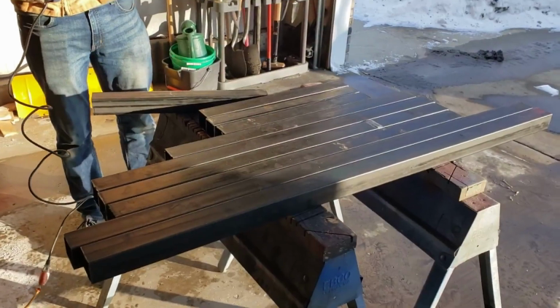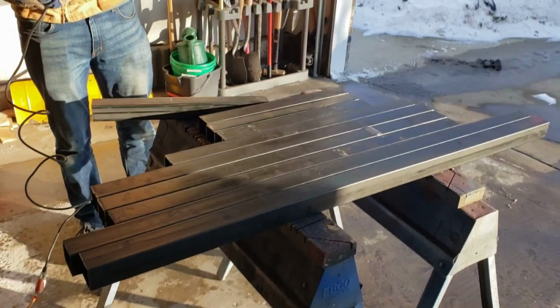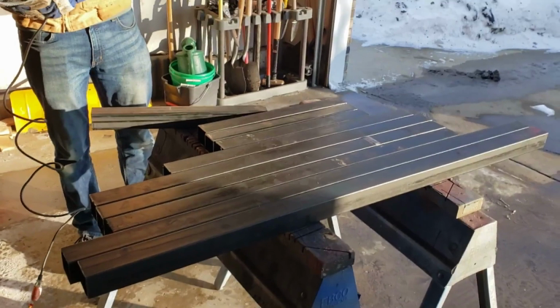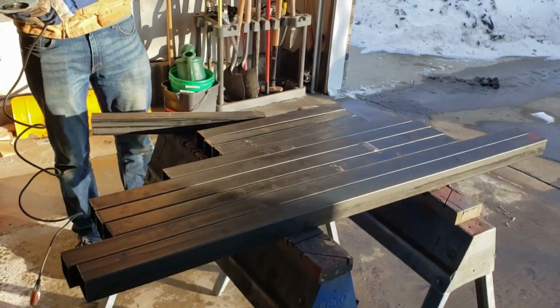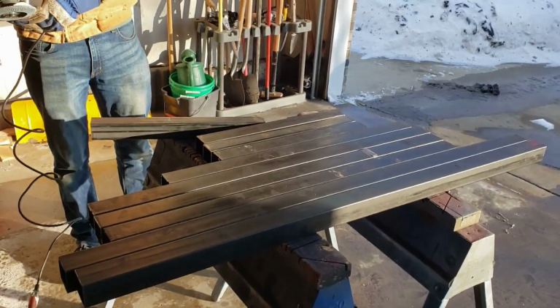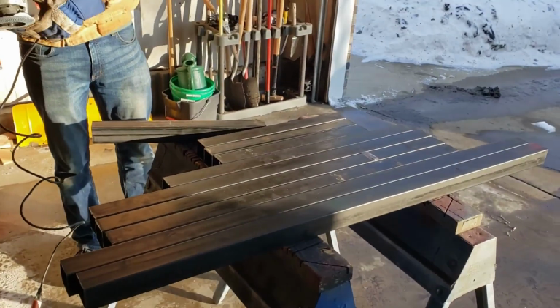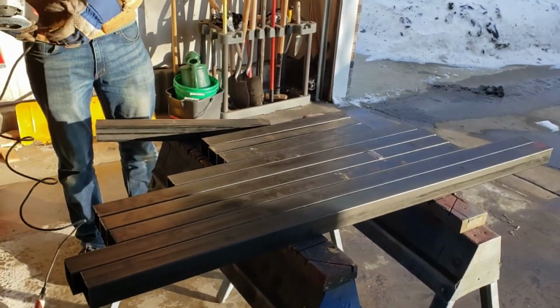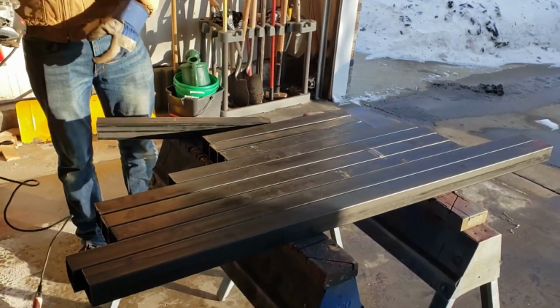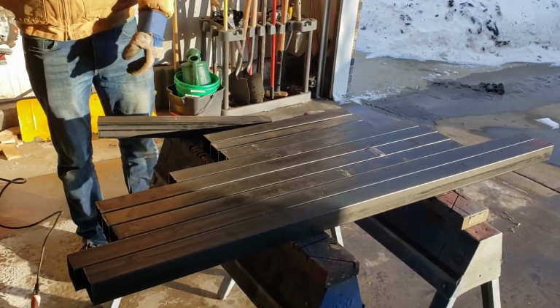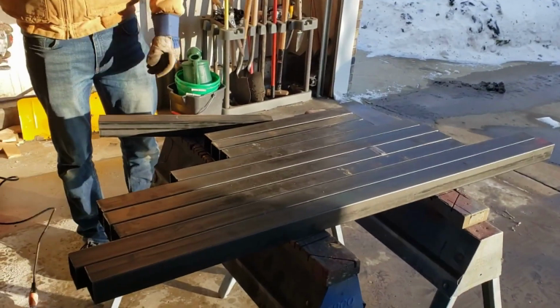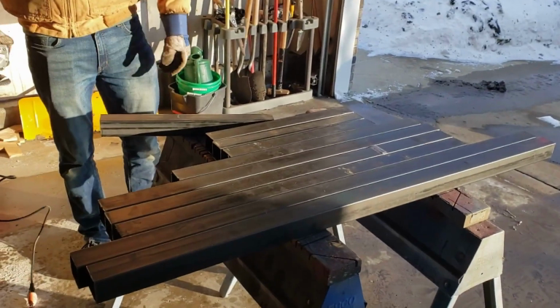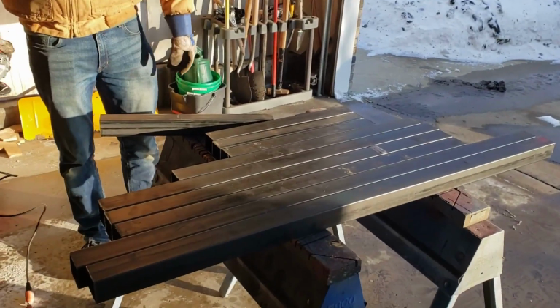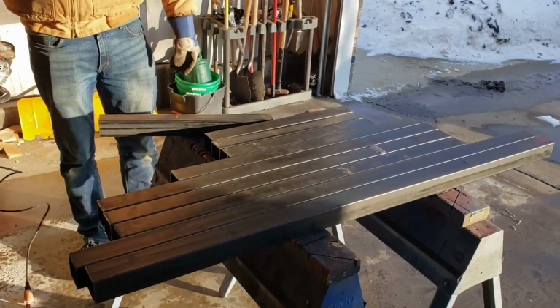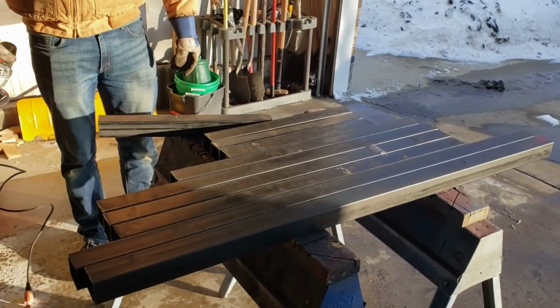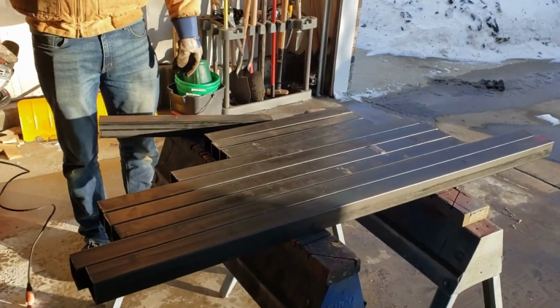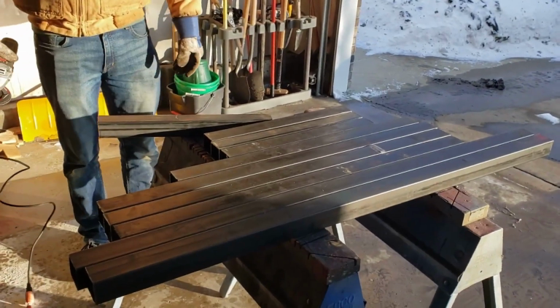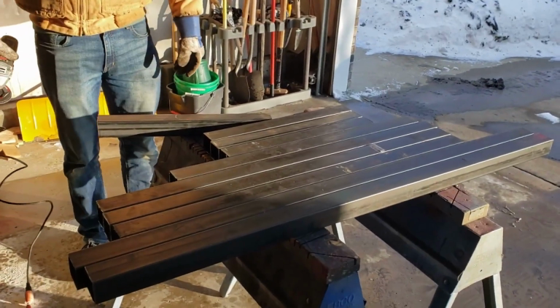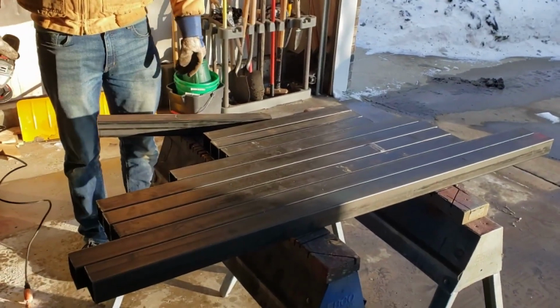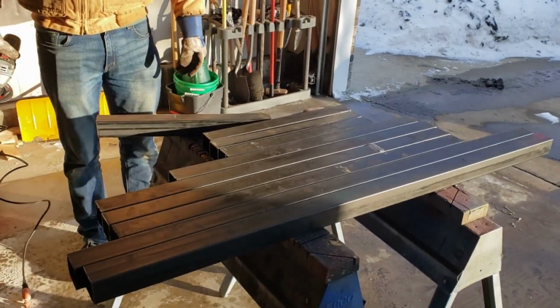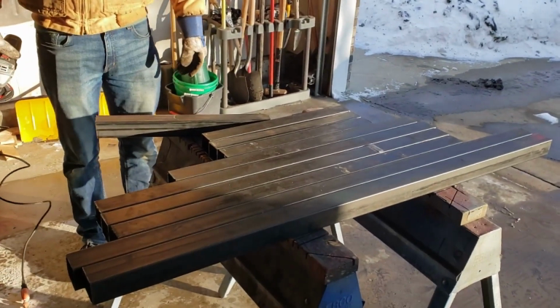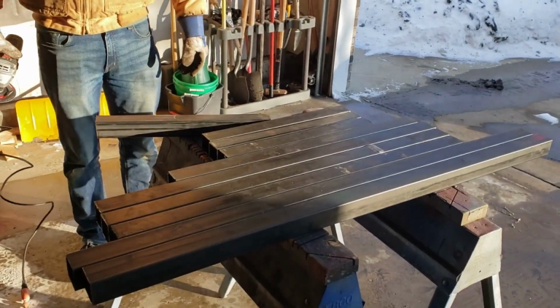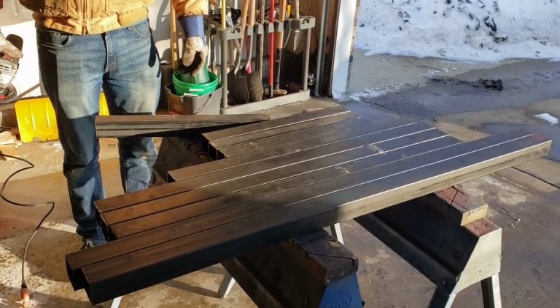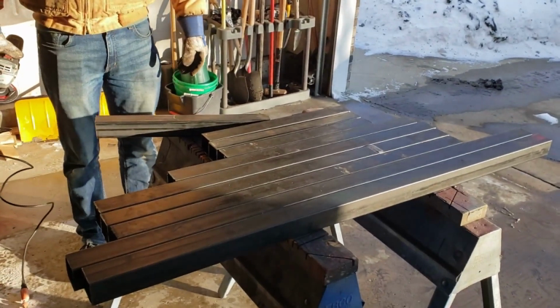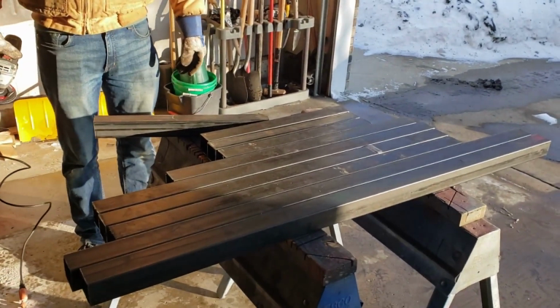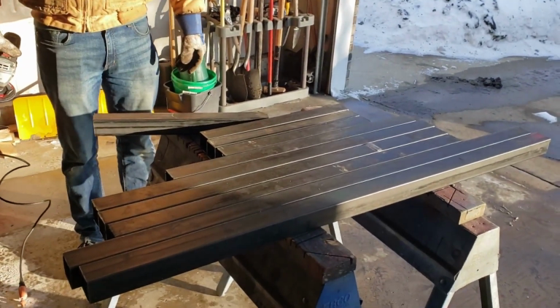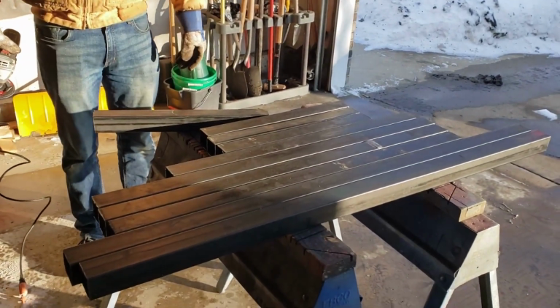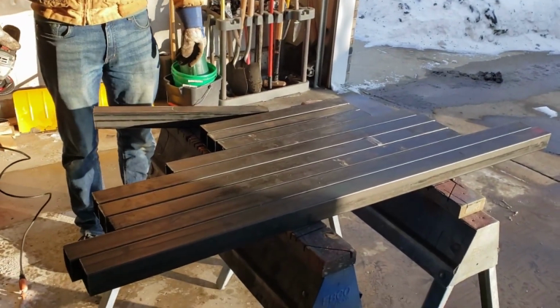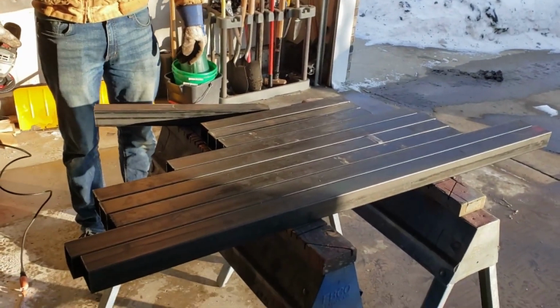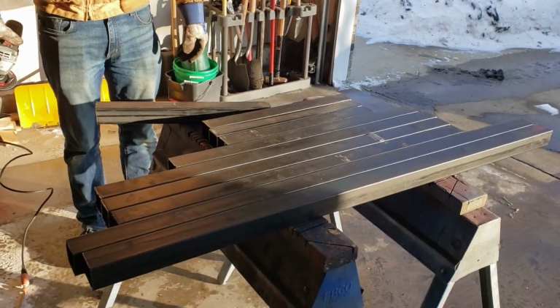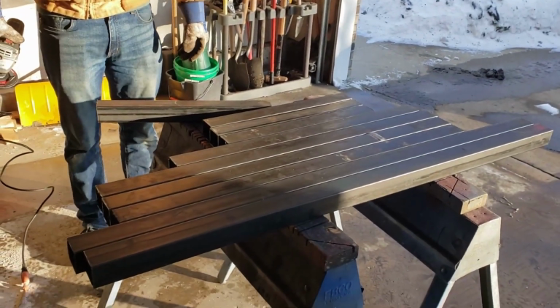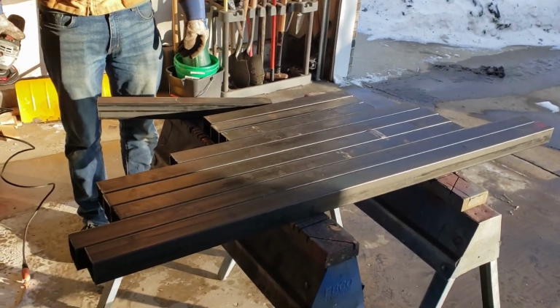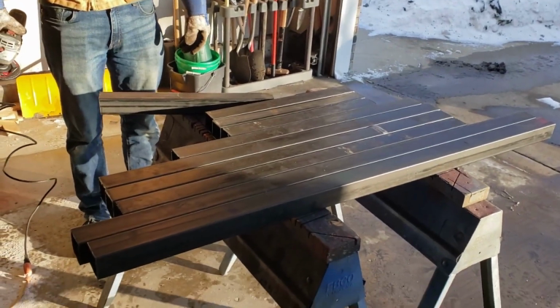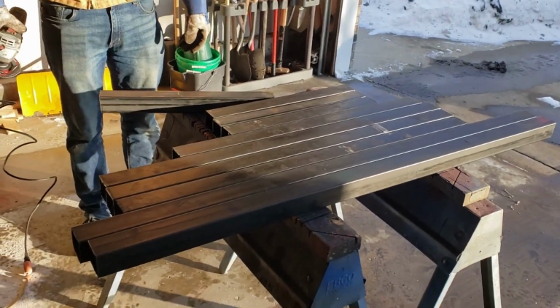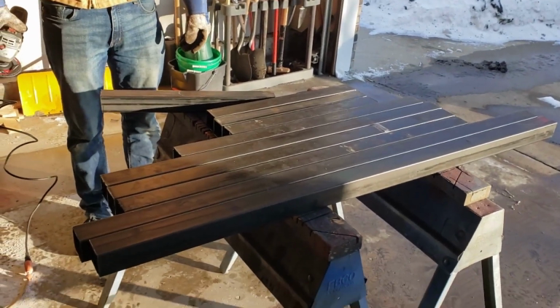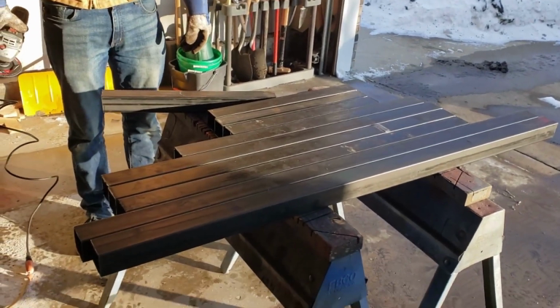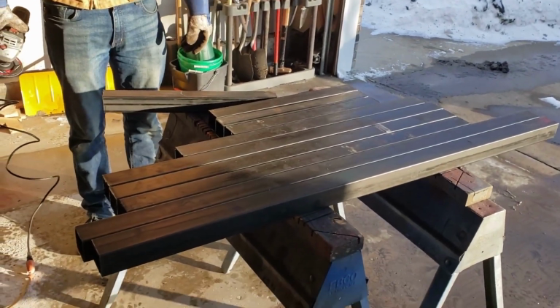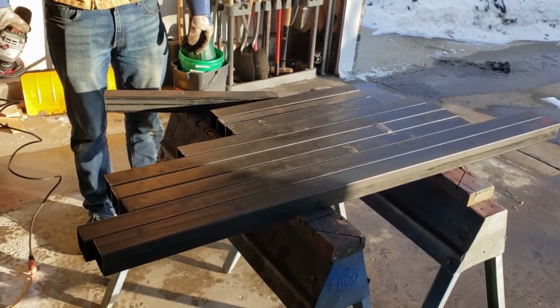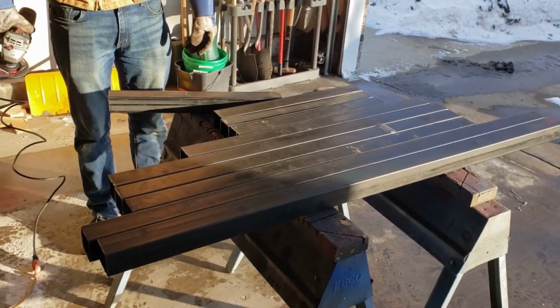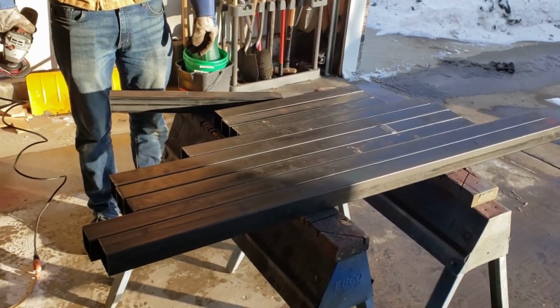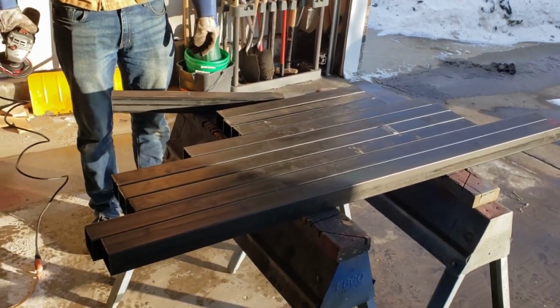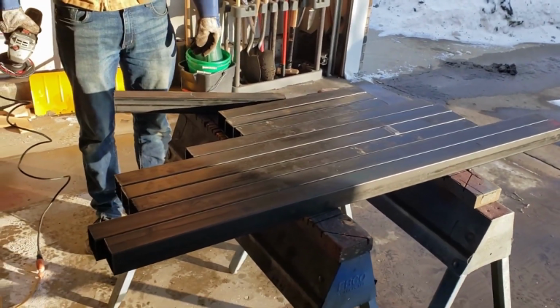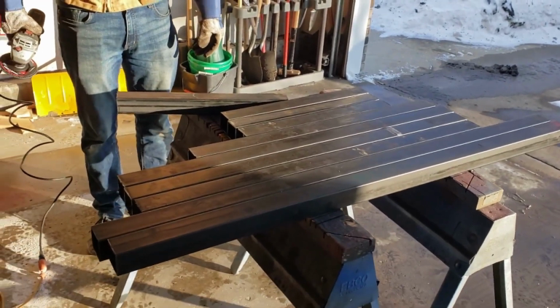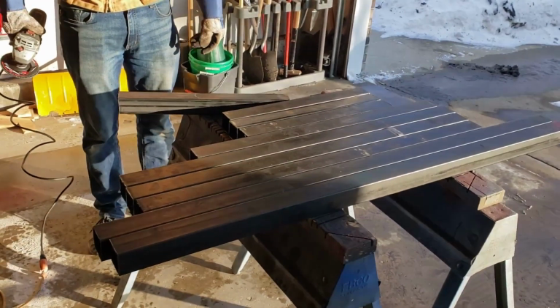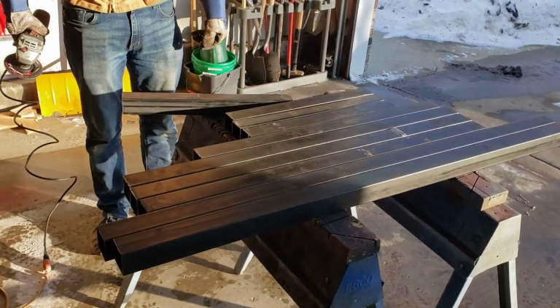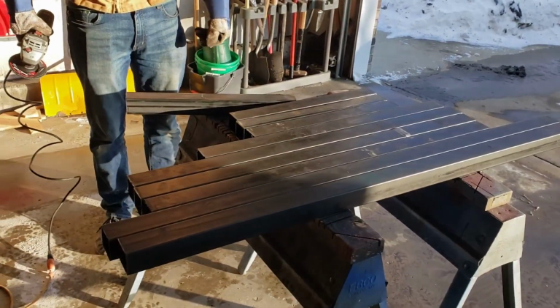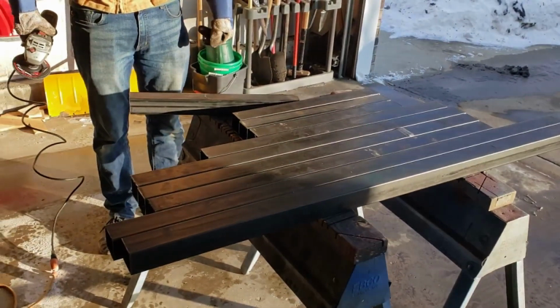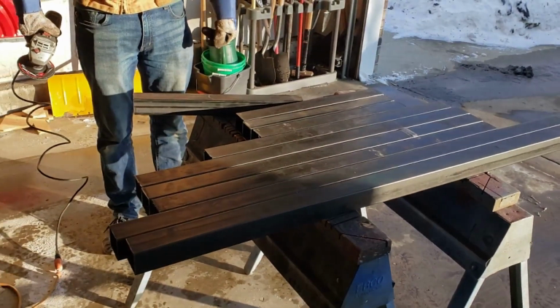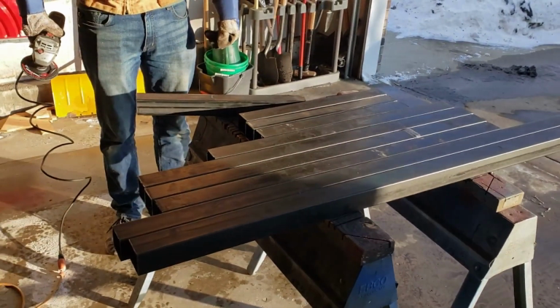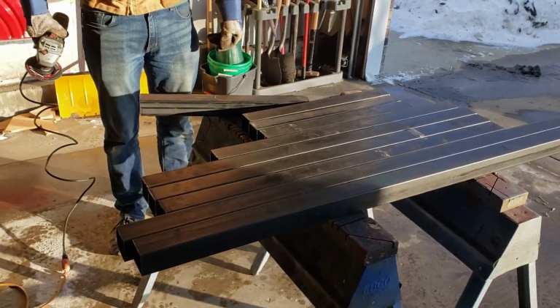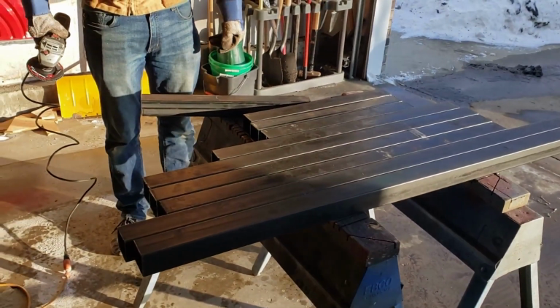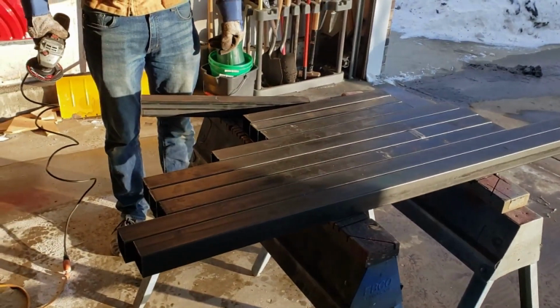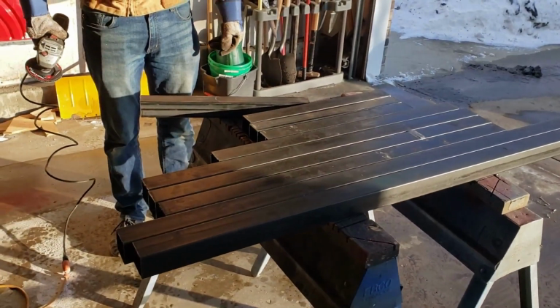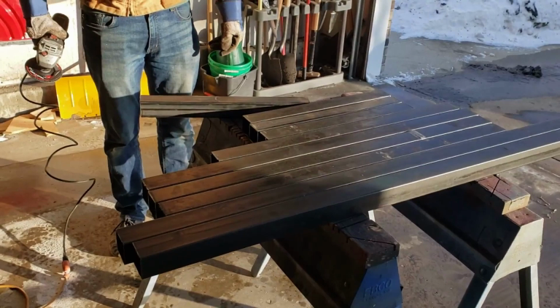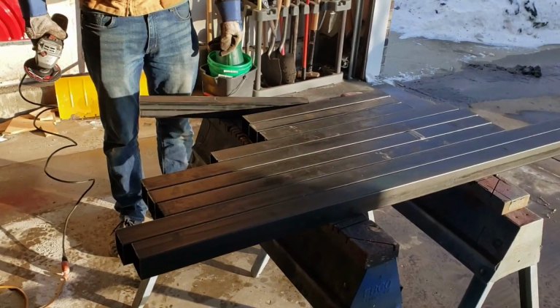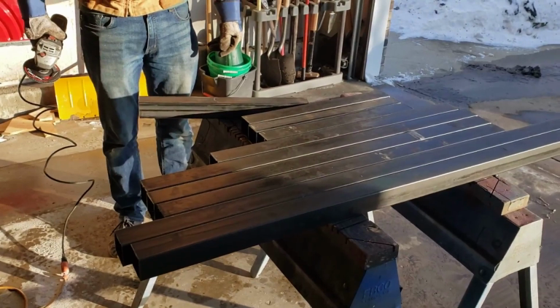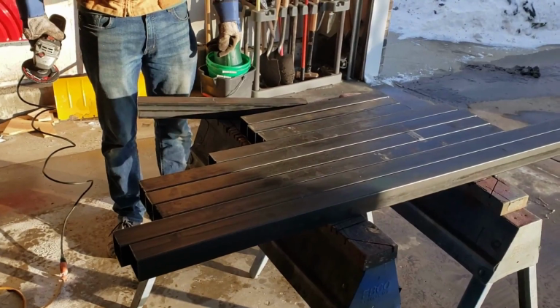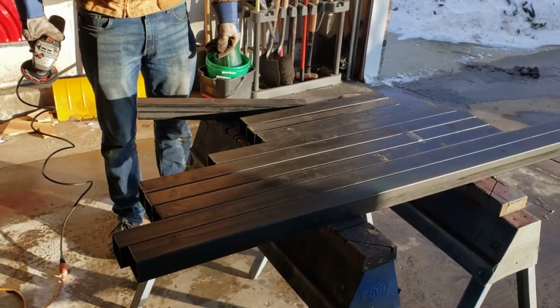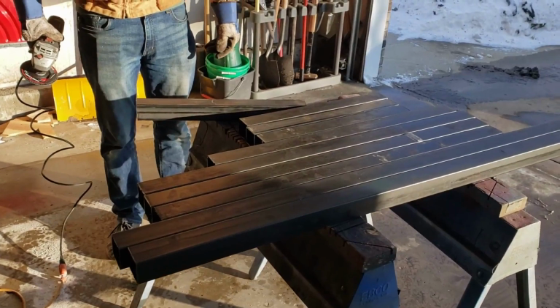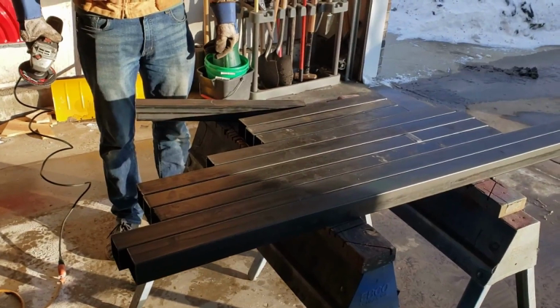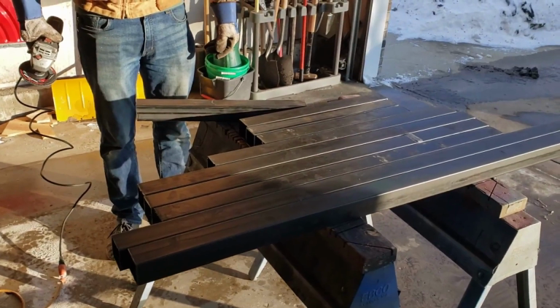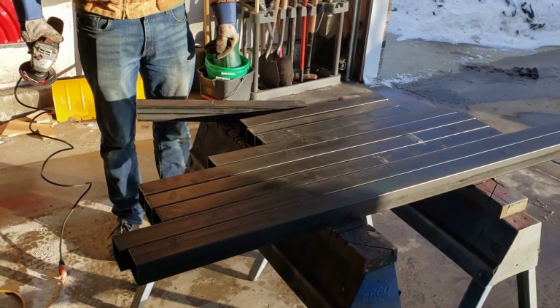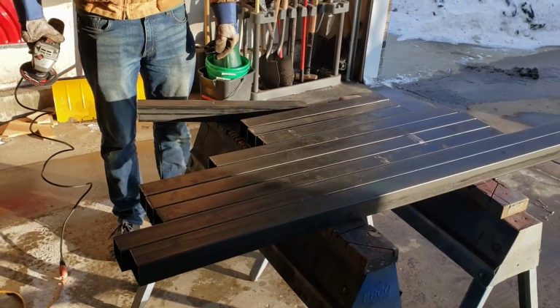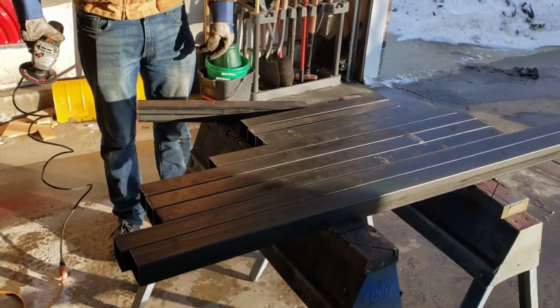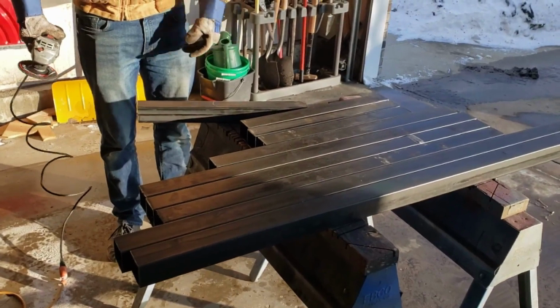We got all the pieces cut for the plasma cutter. We're just going to take the burrs off with the flap disc, so we'll get started with that.